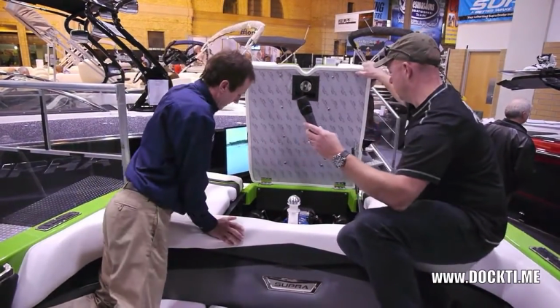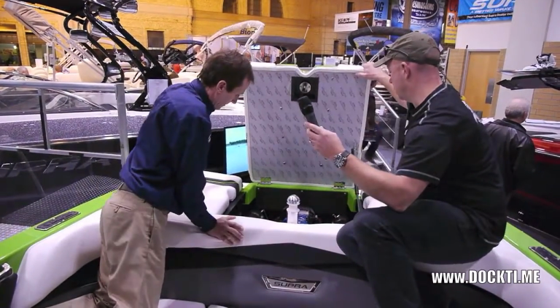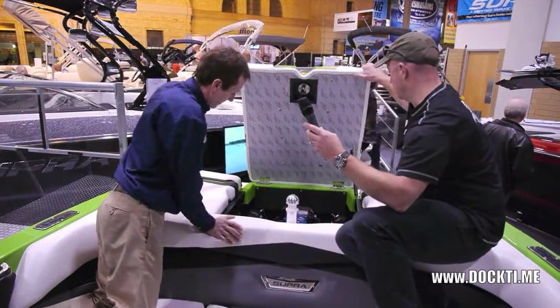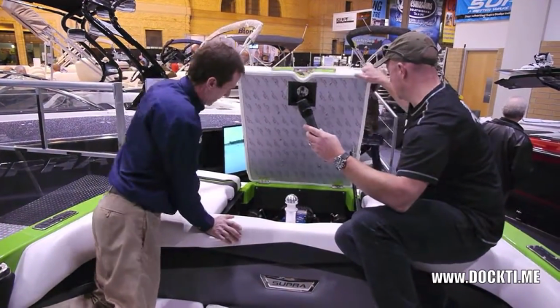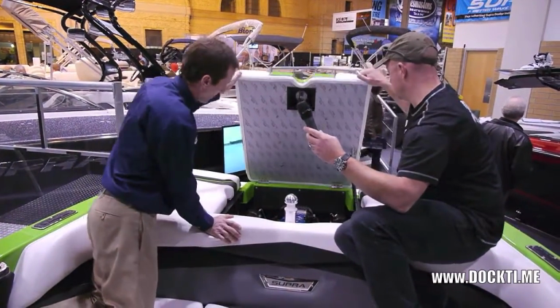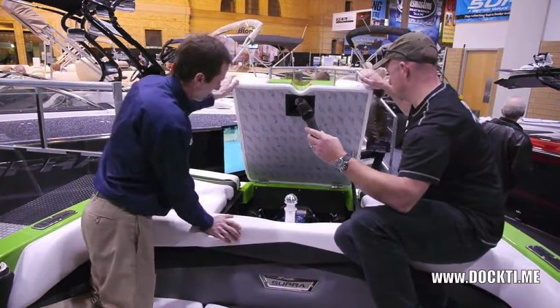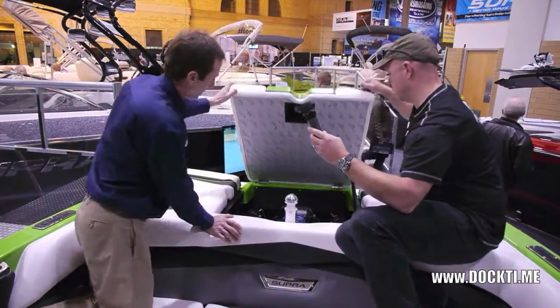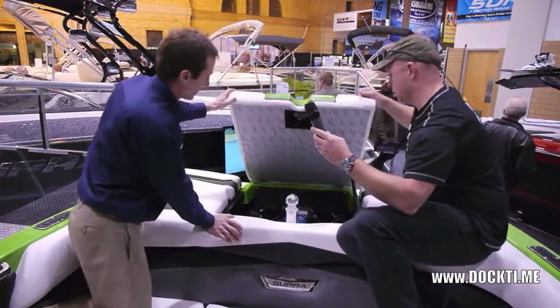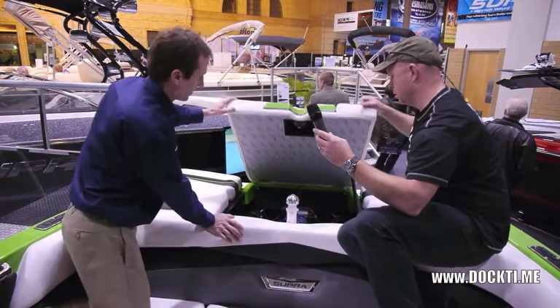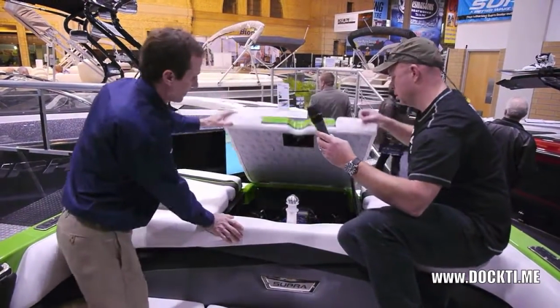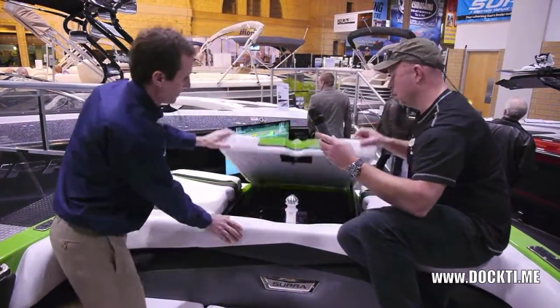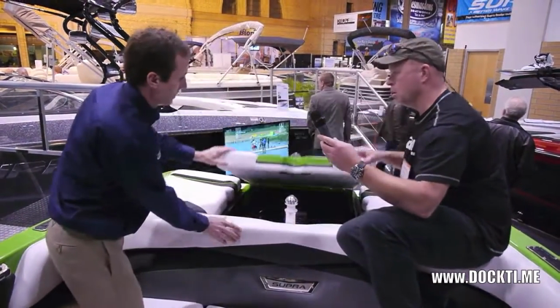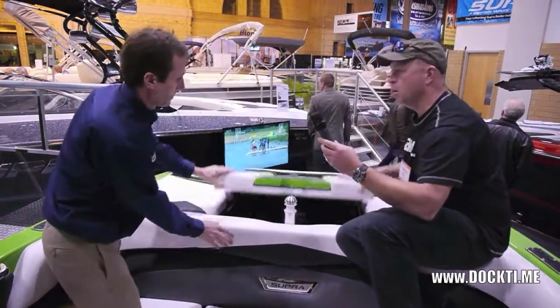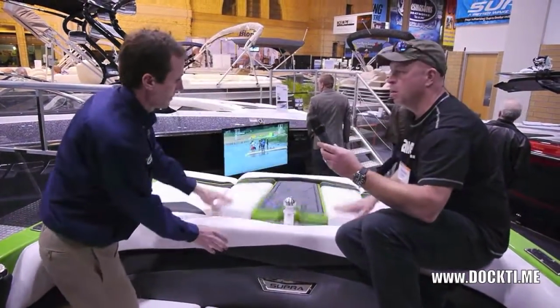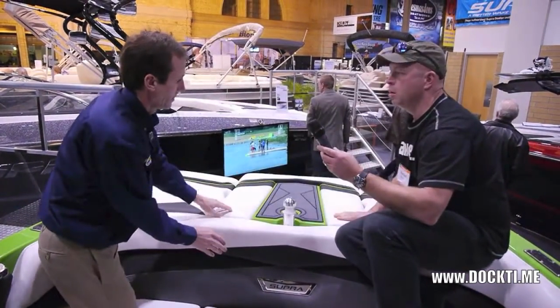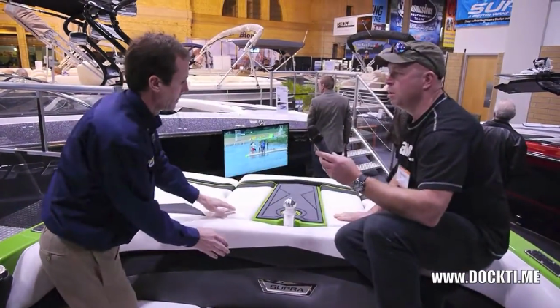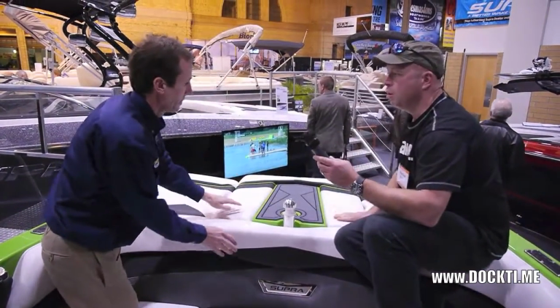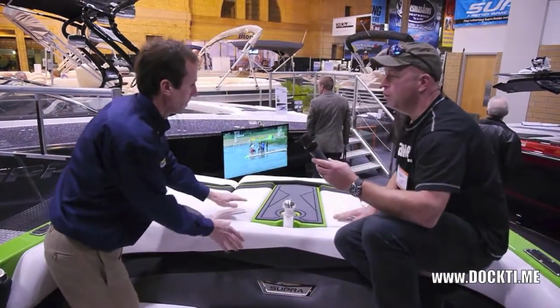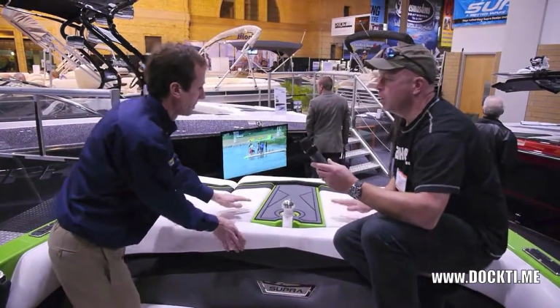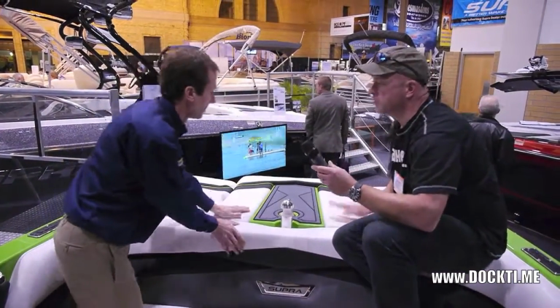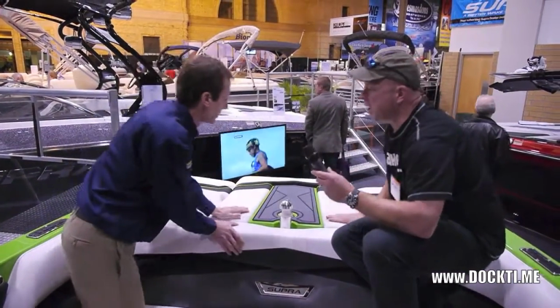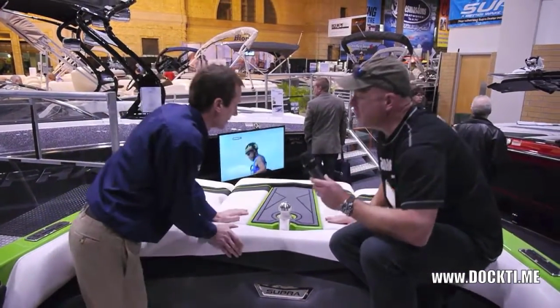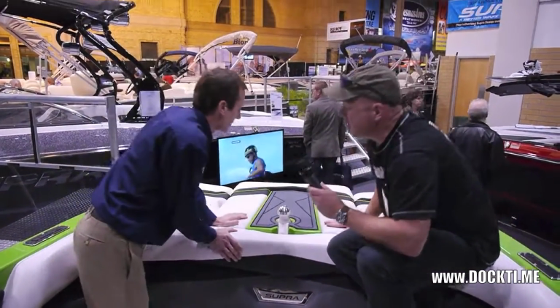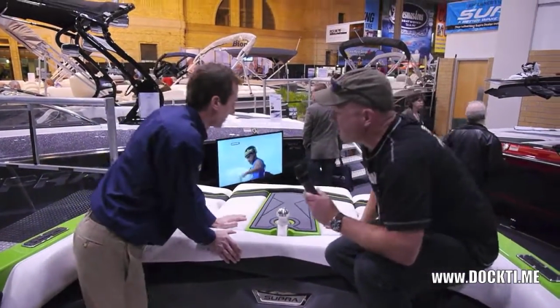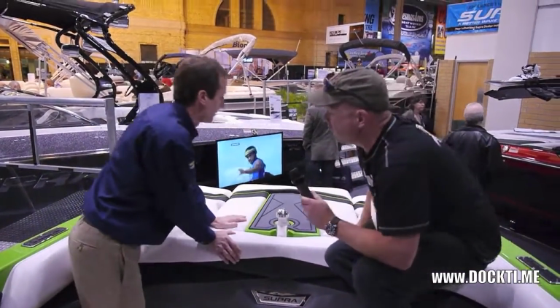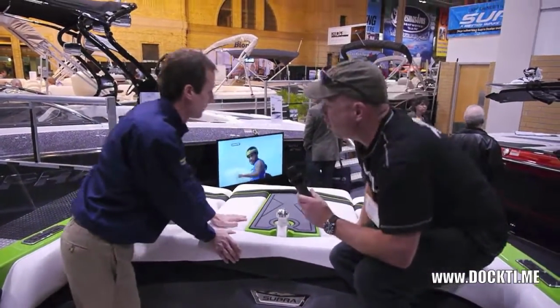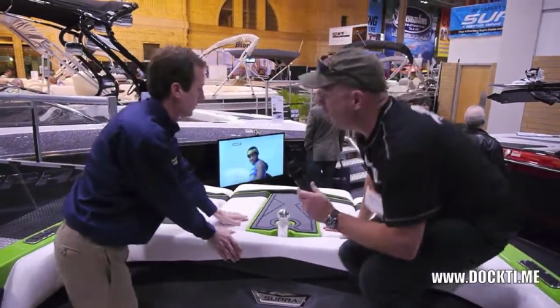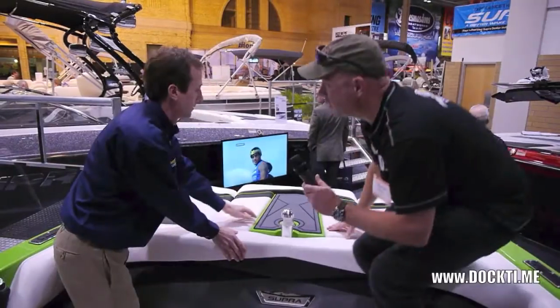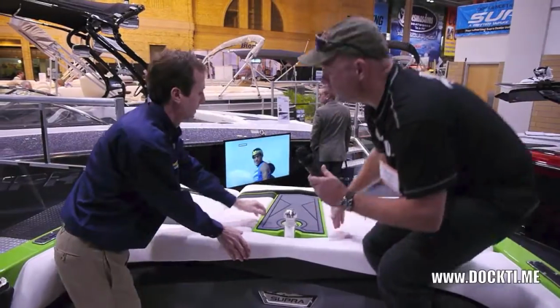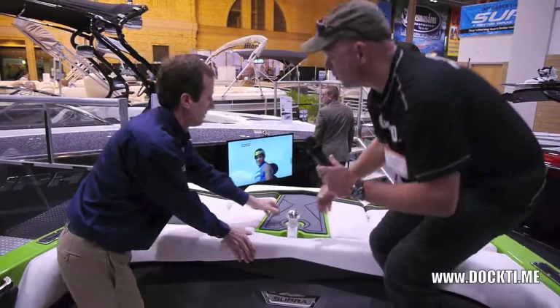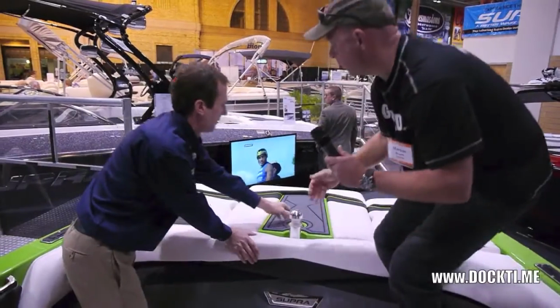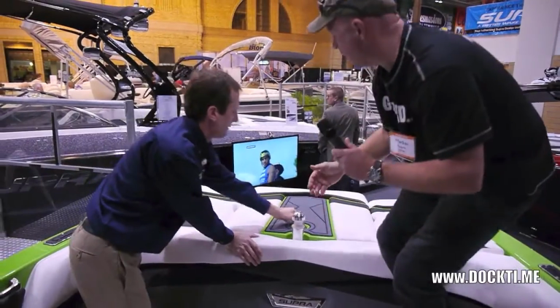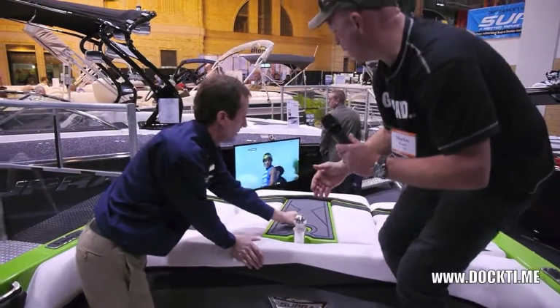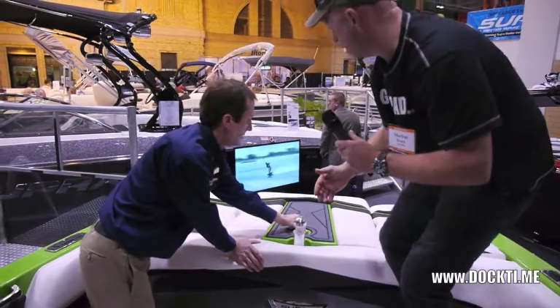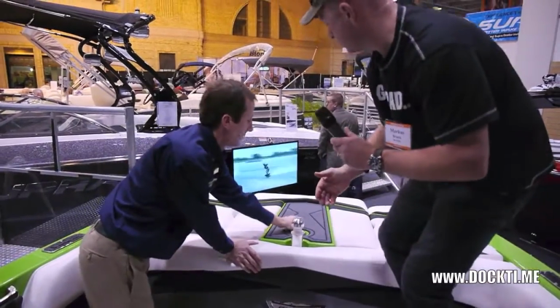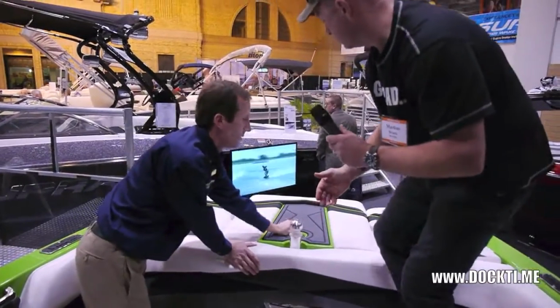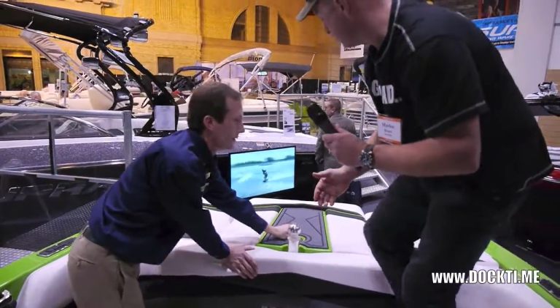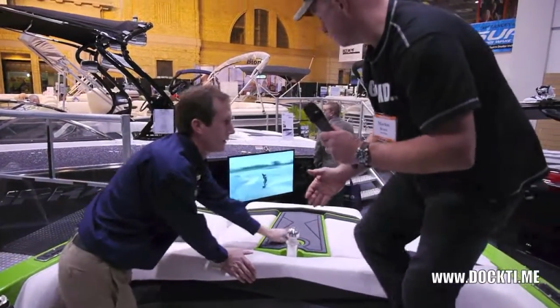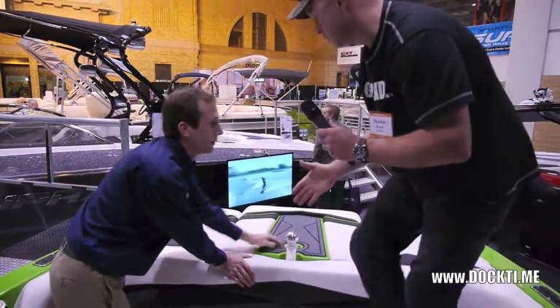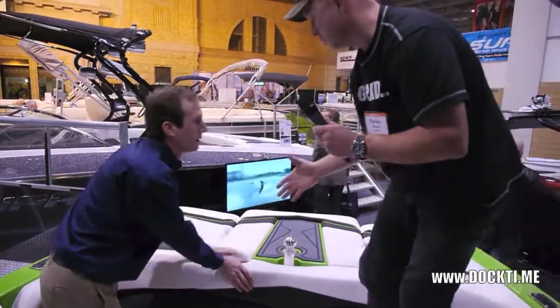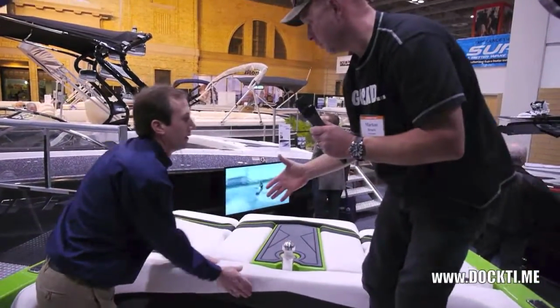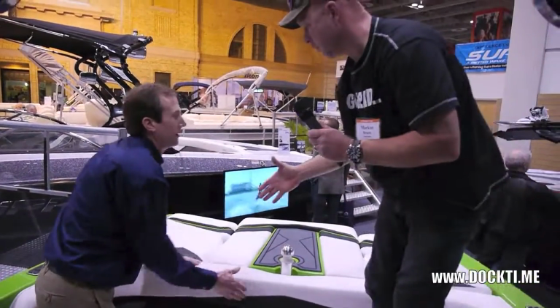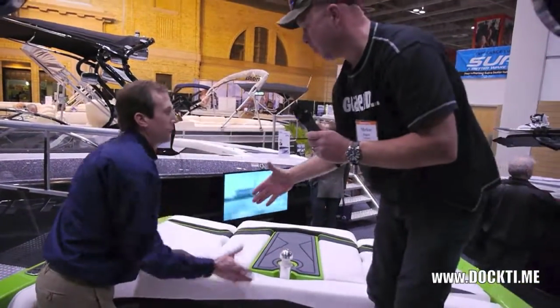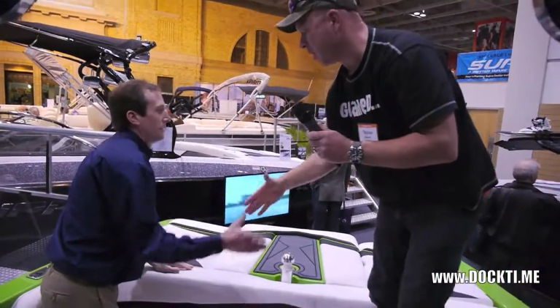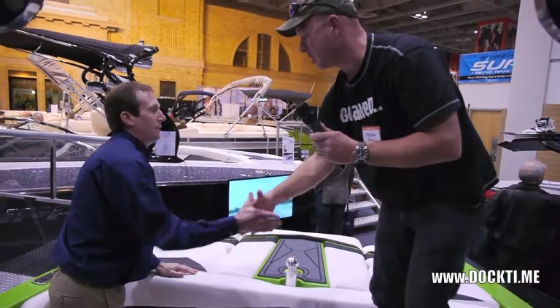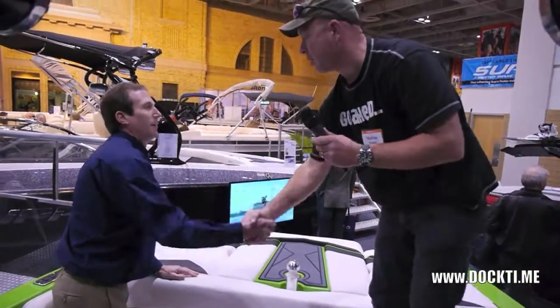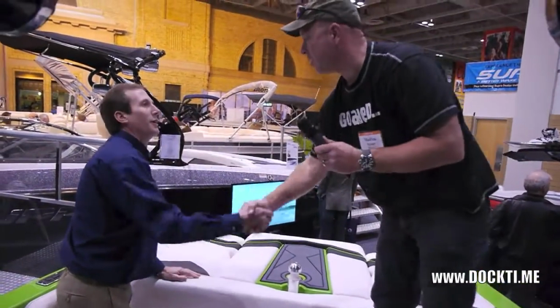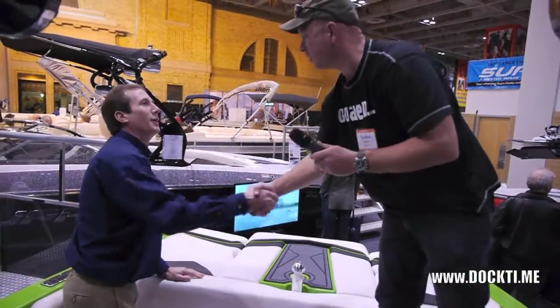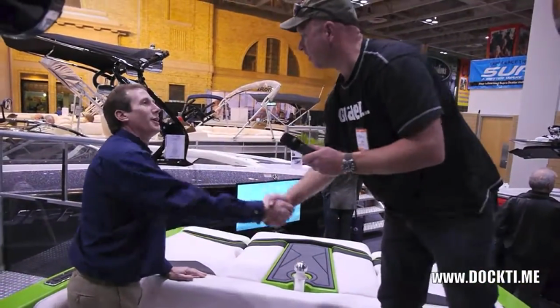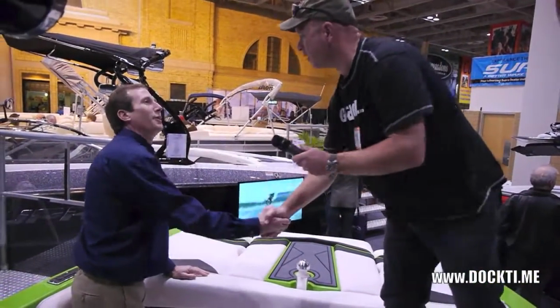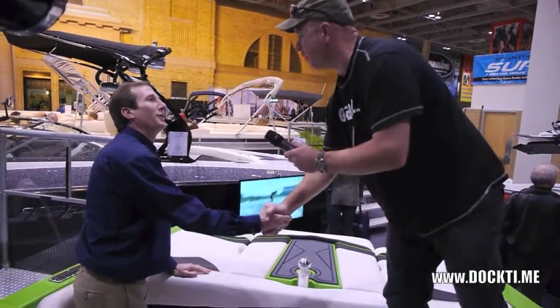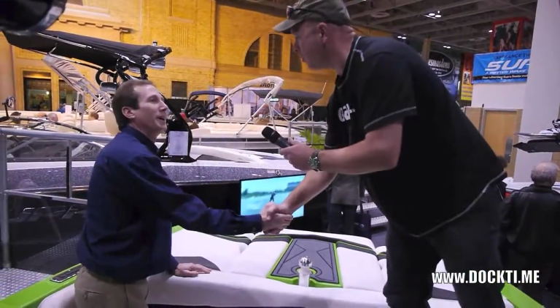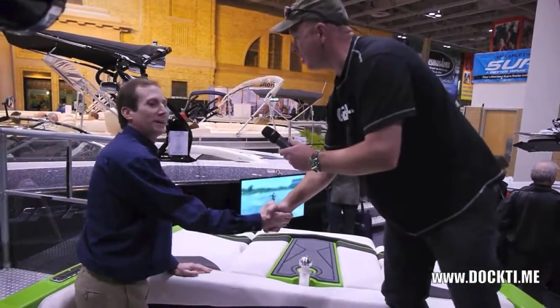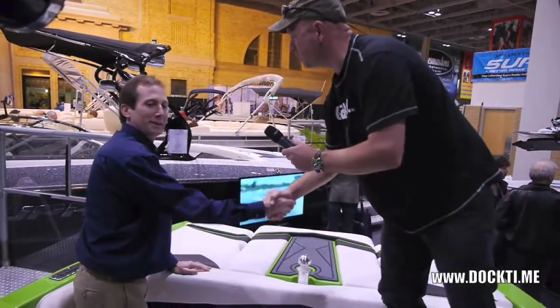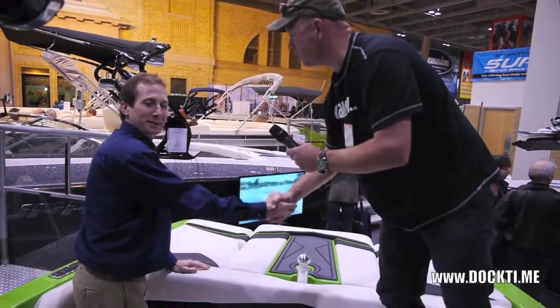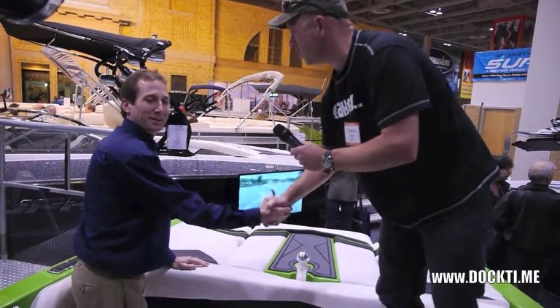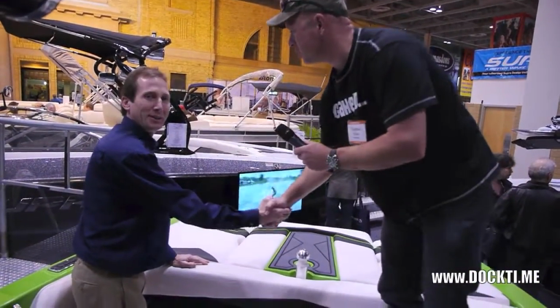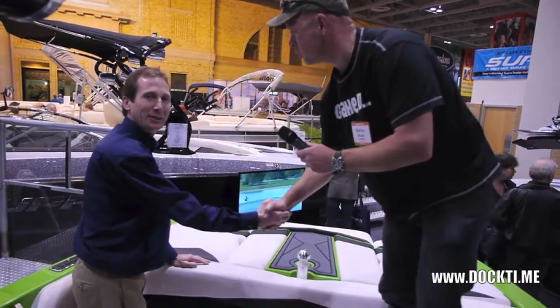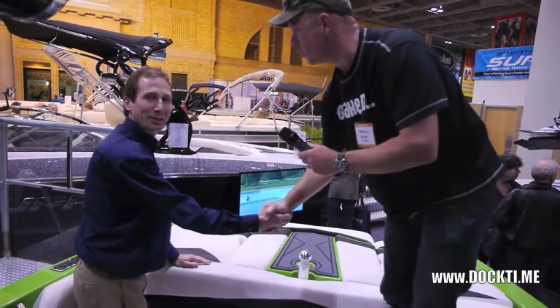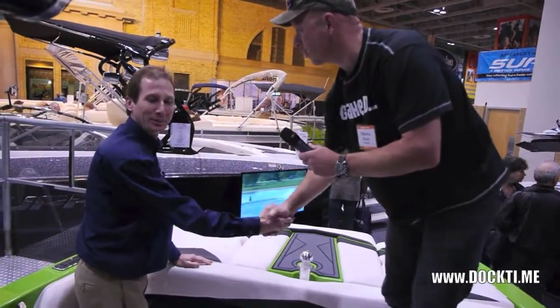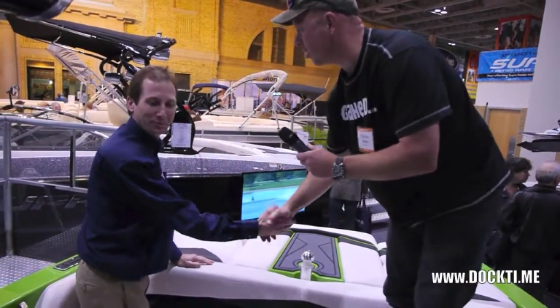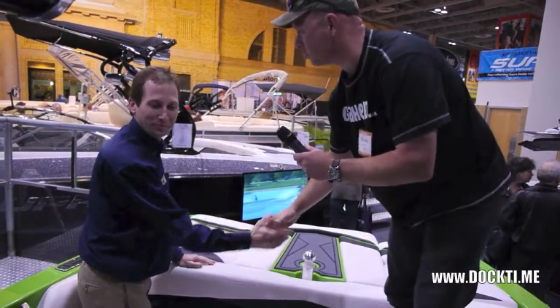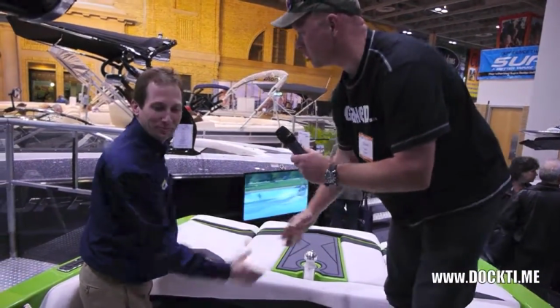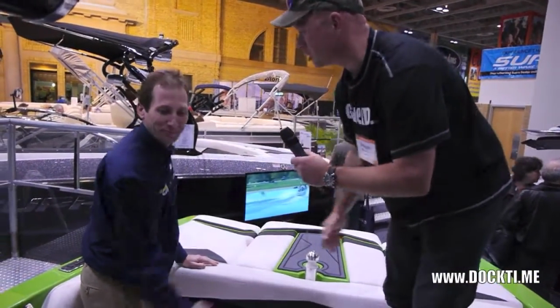Well, Ted, thank you very much from Dock Time. Thank you very much — you're on Supra Boats.